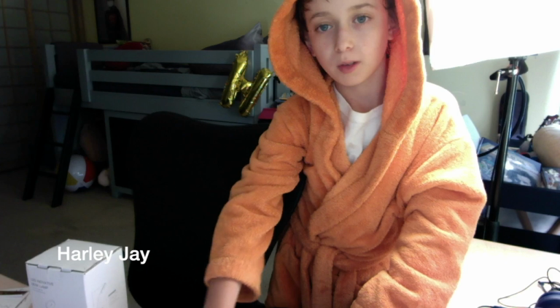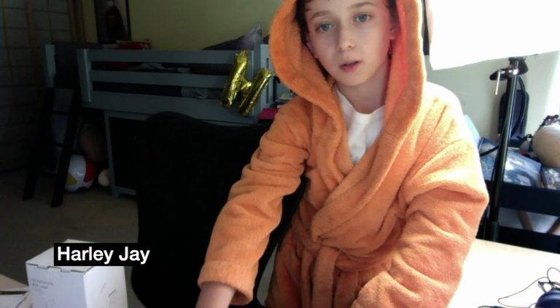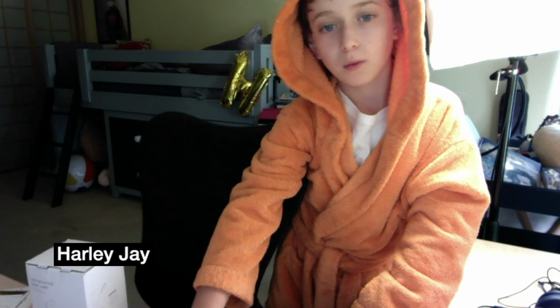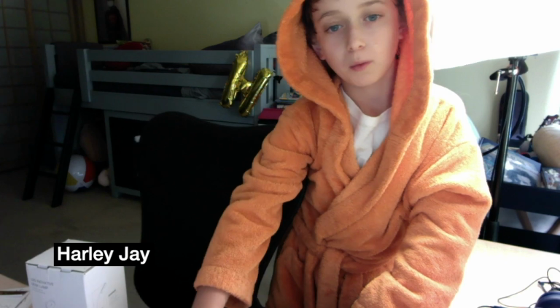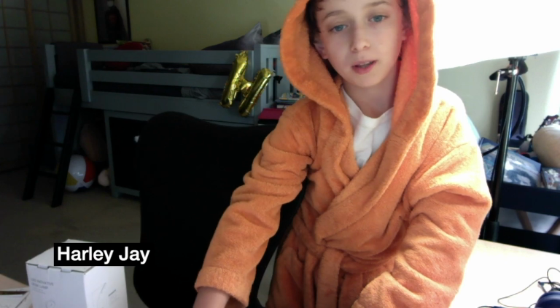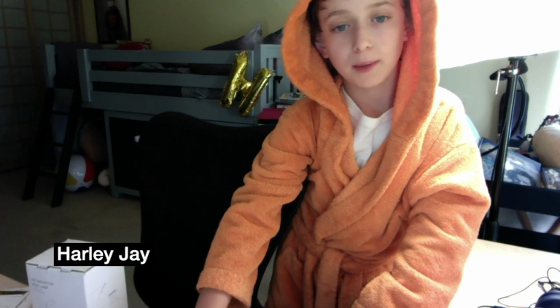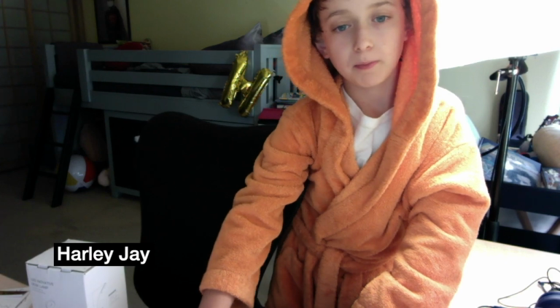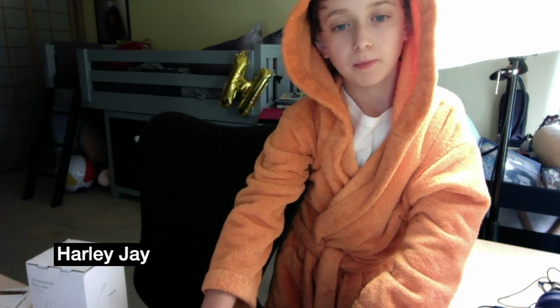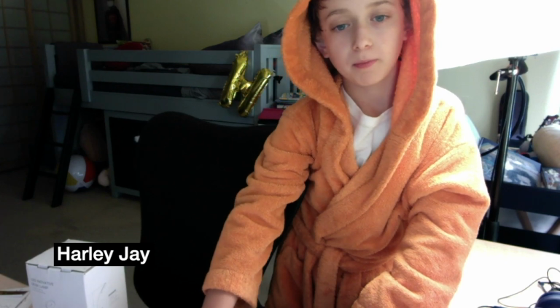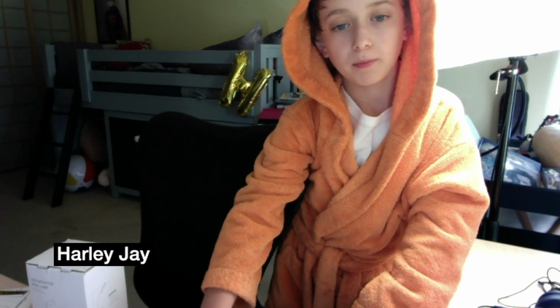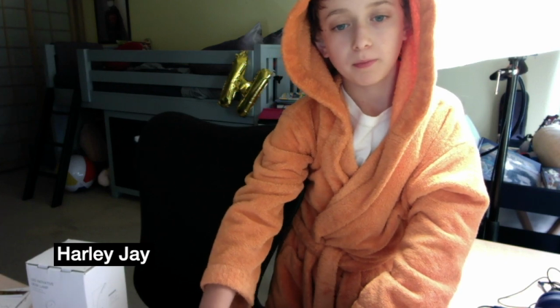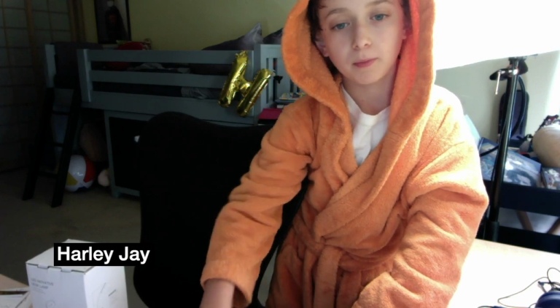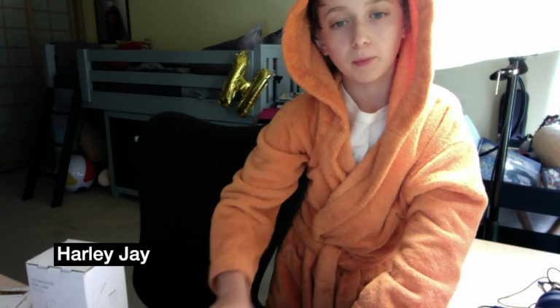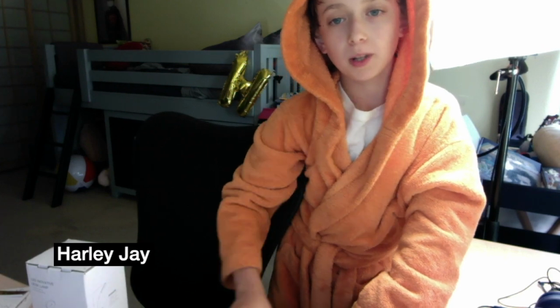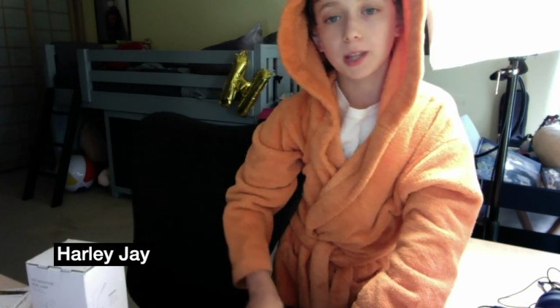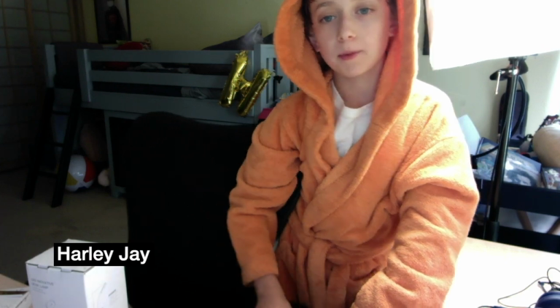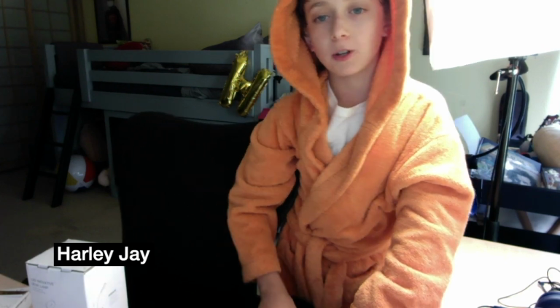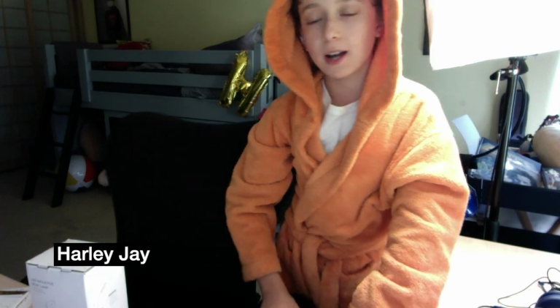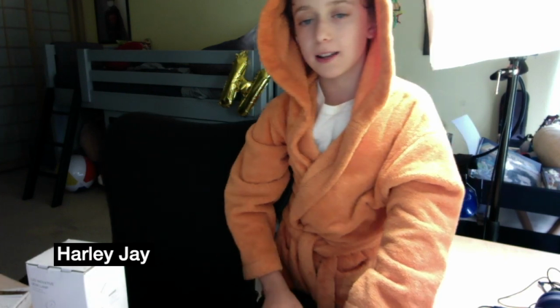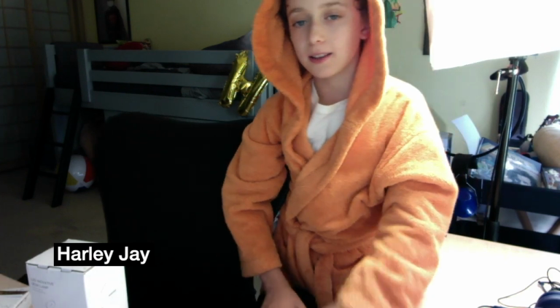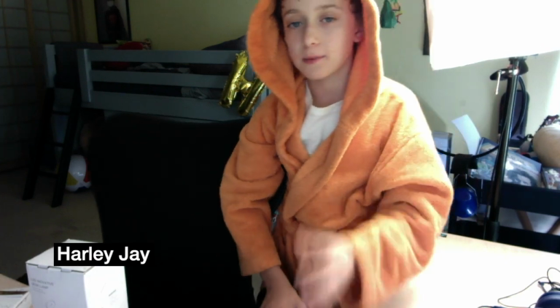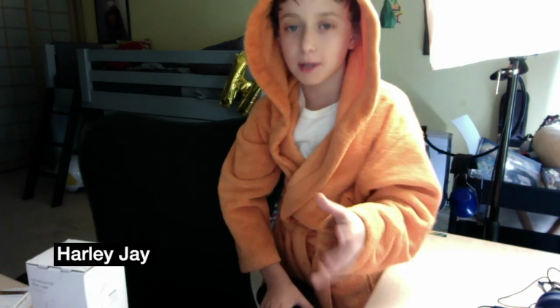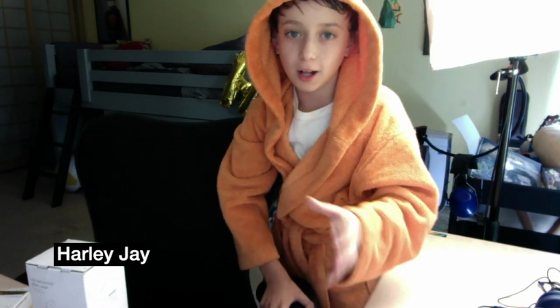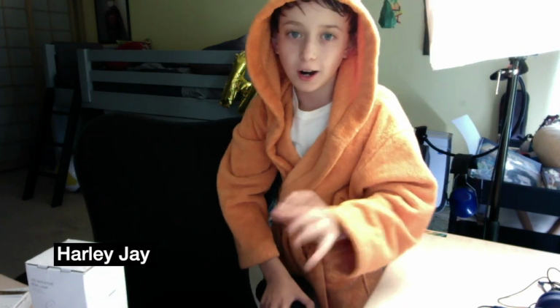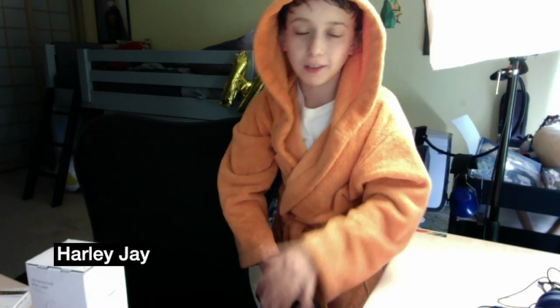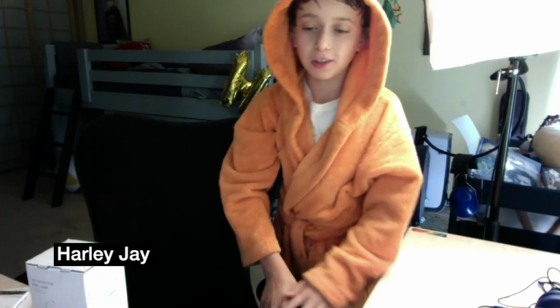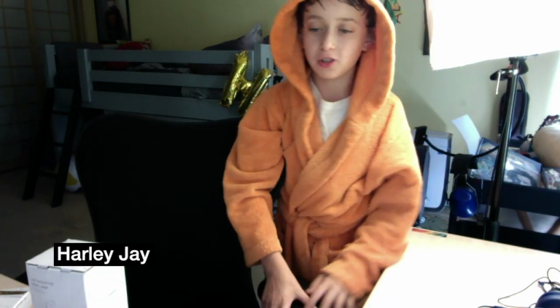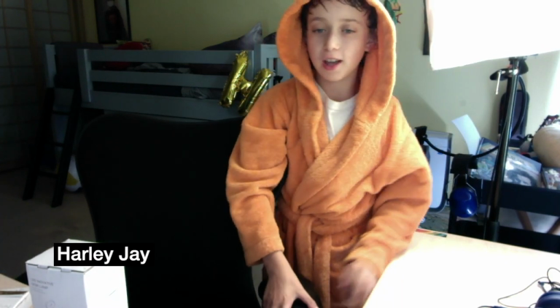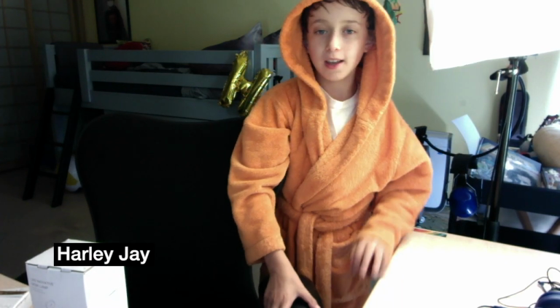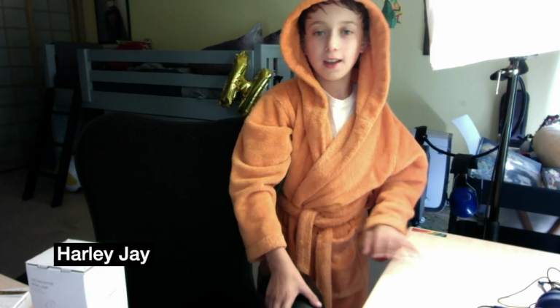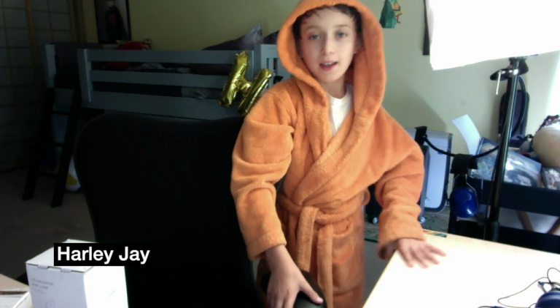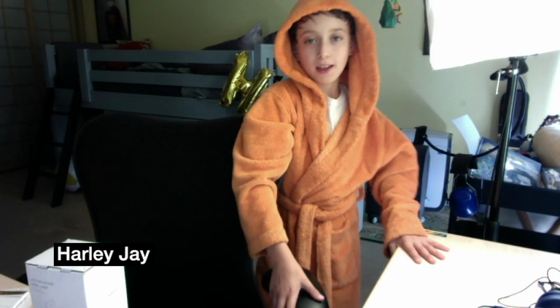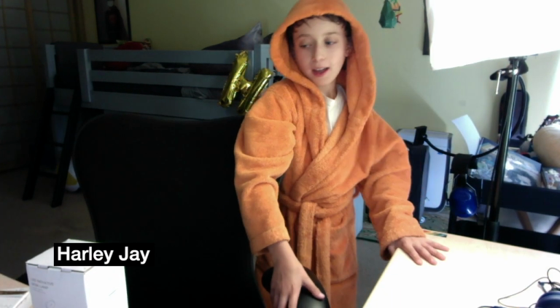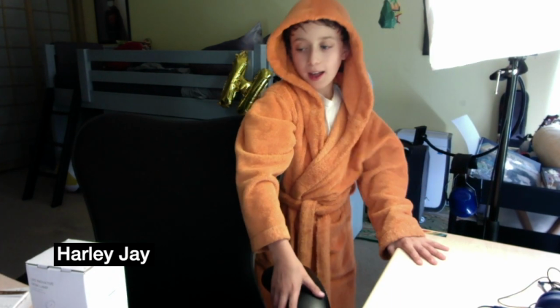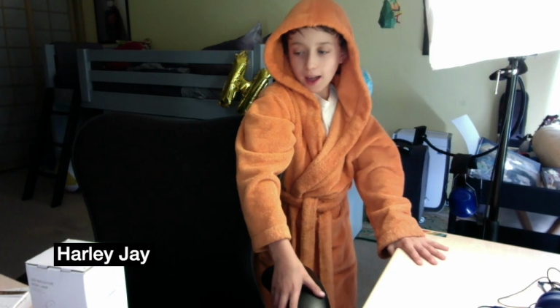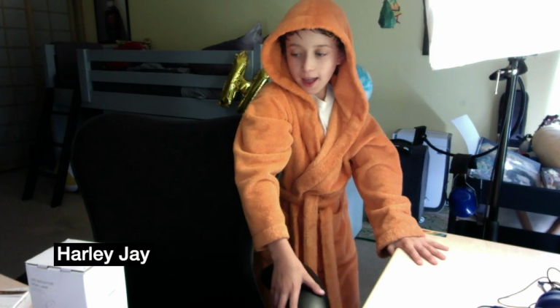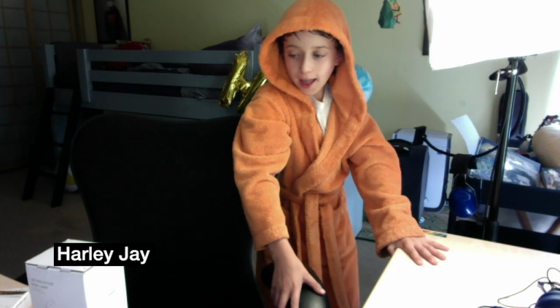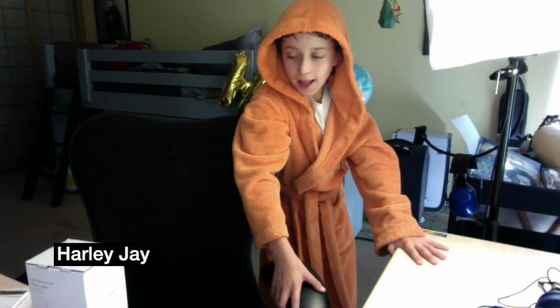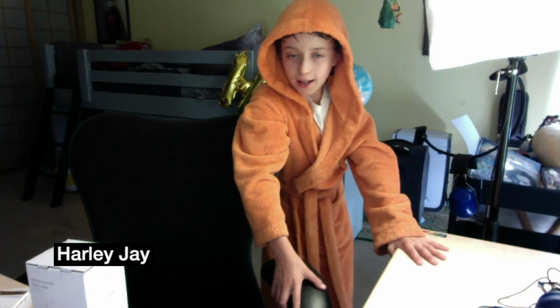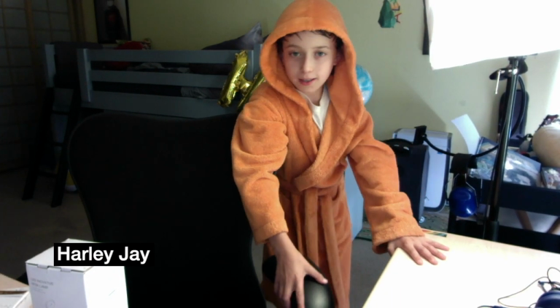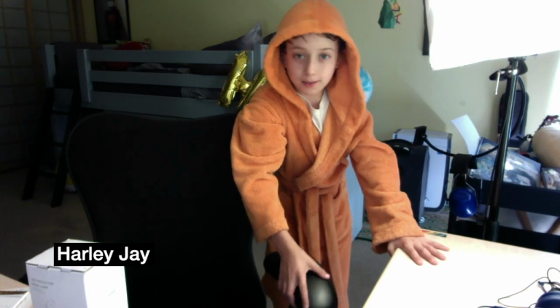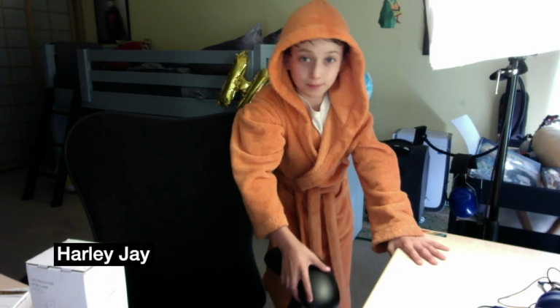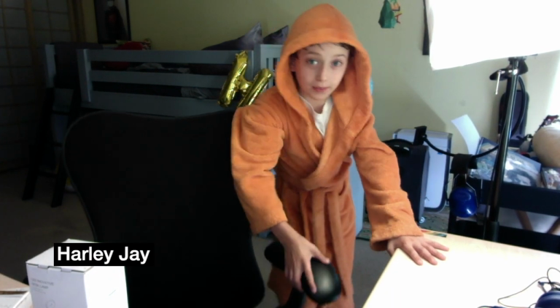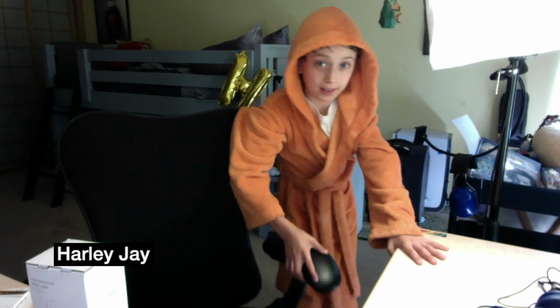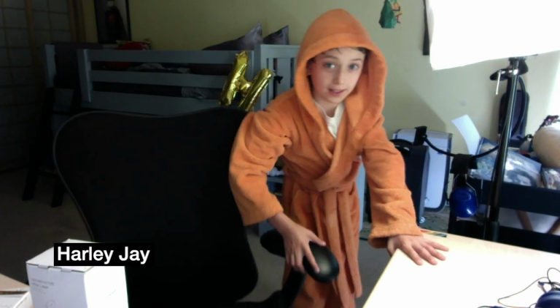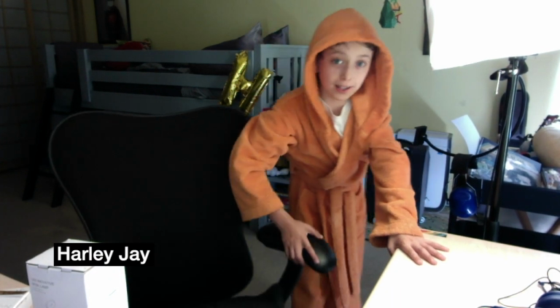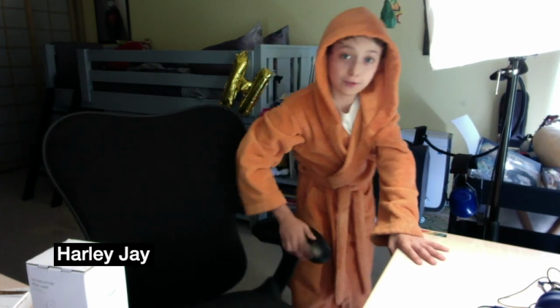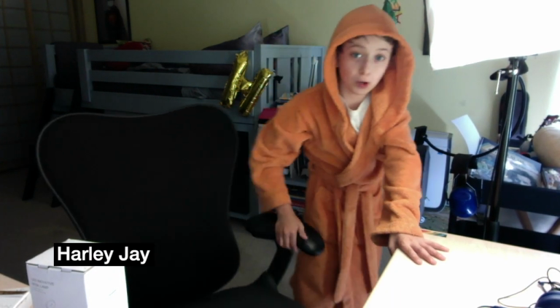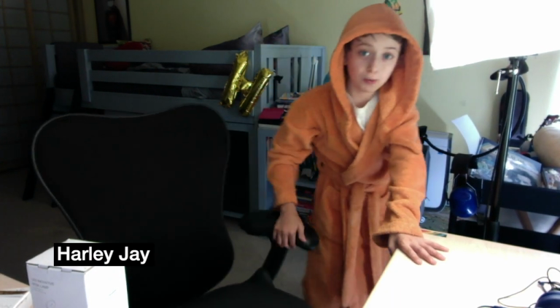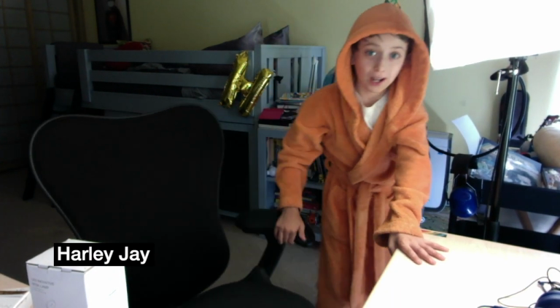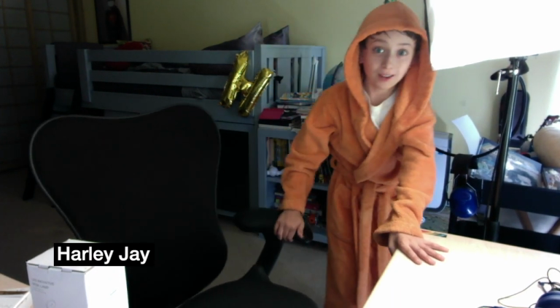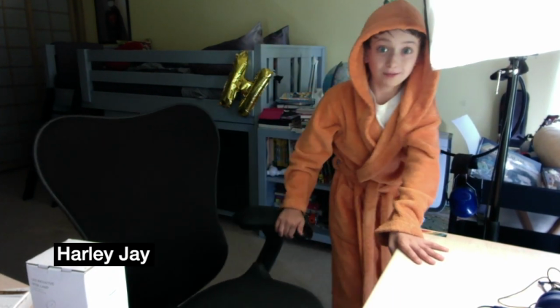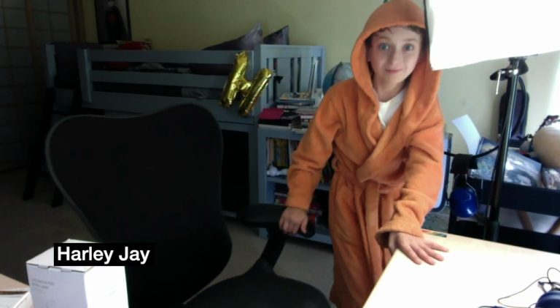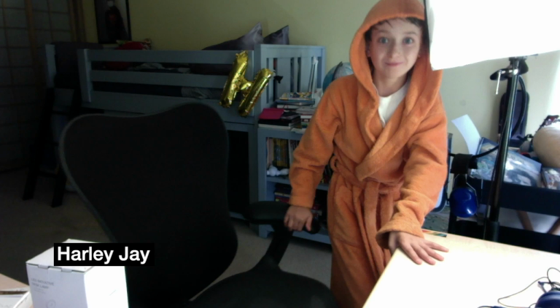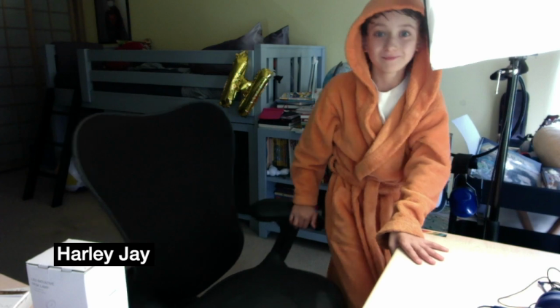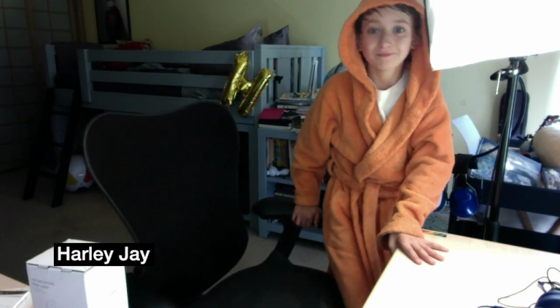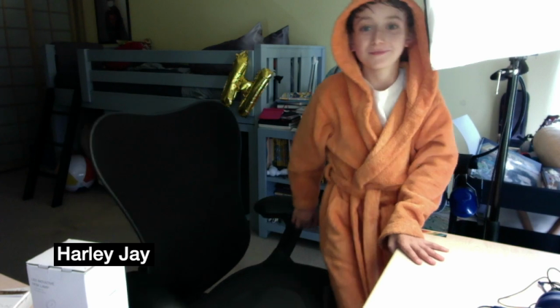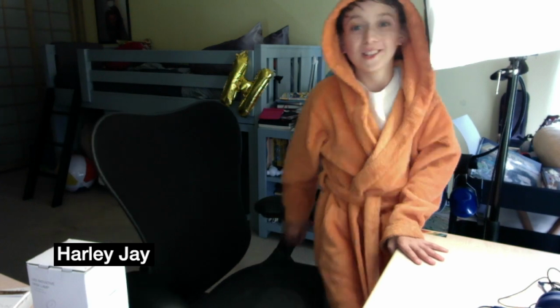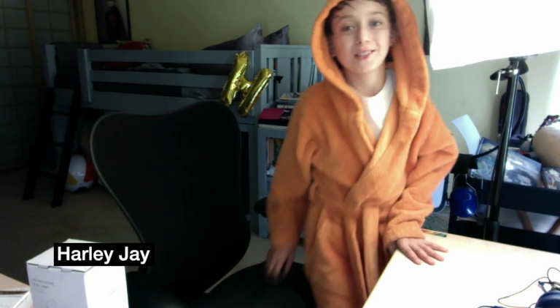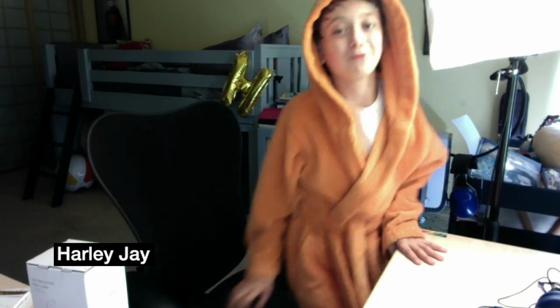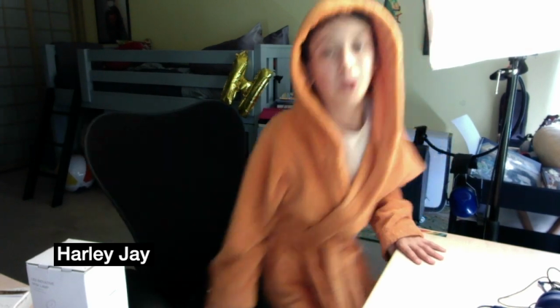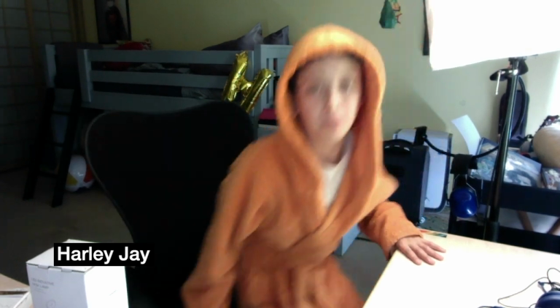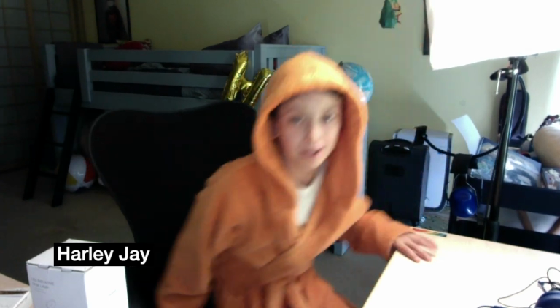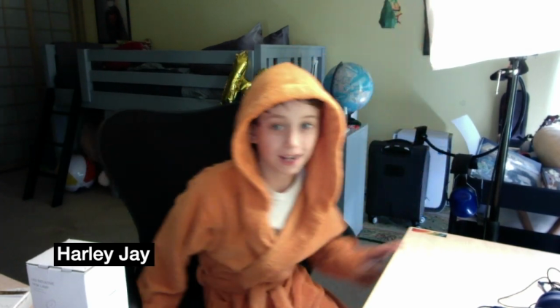What's up, you guys? It's me, Harley J. And today's a road day. It's a road day.